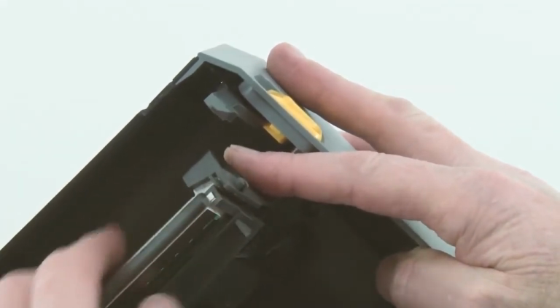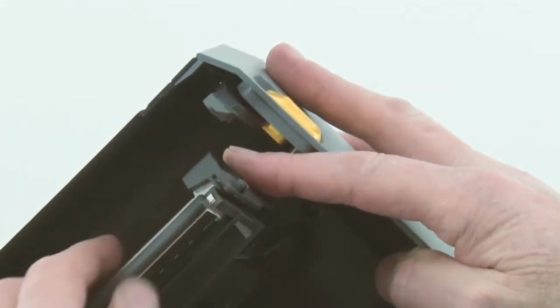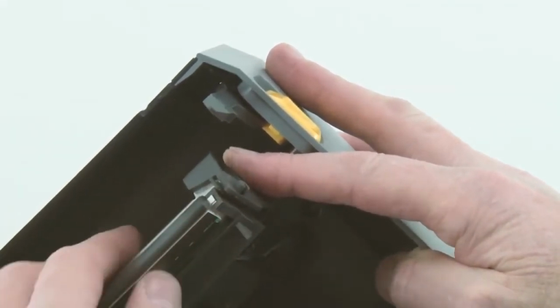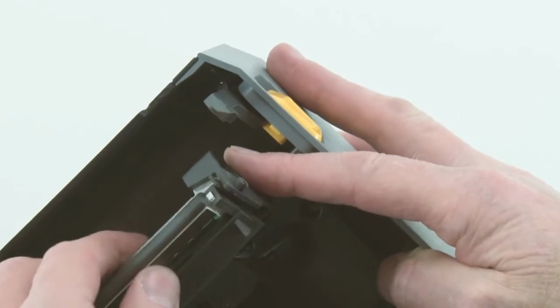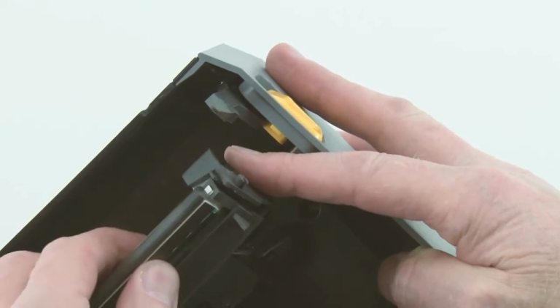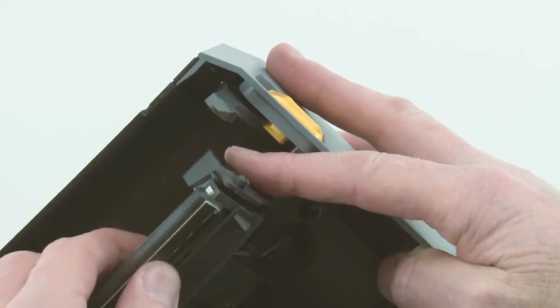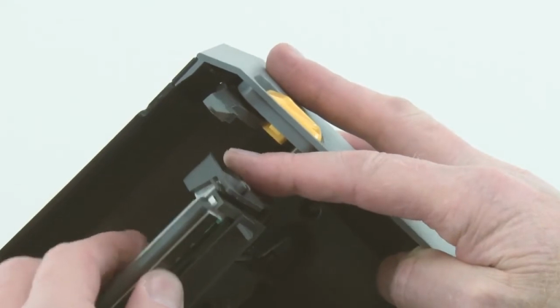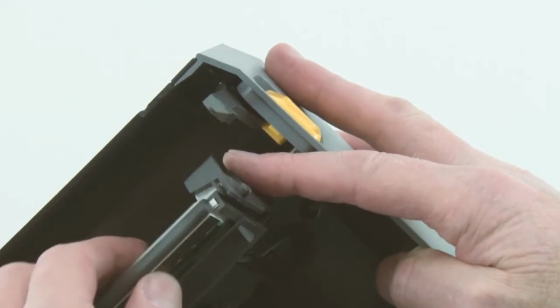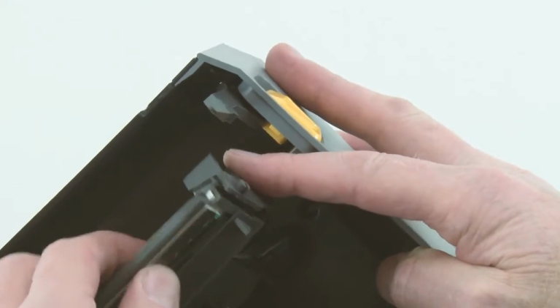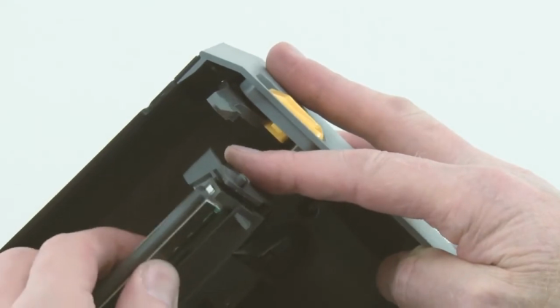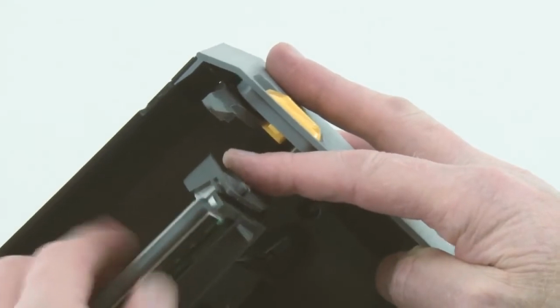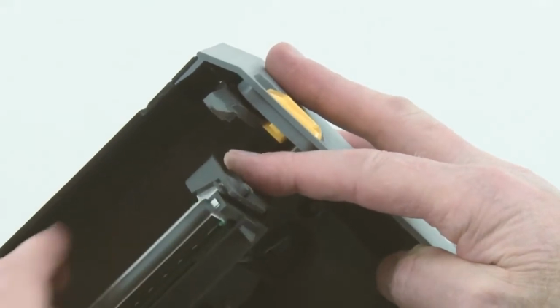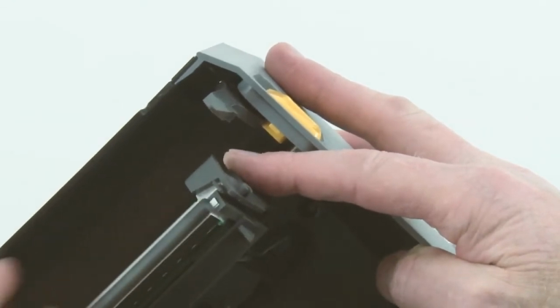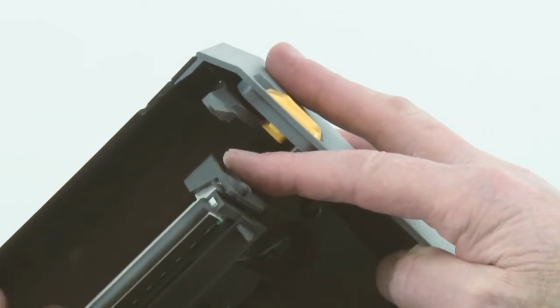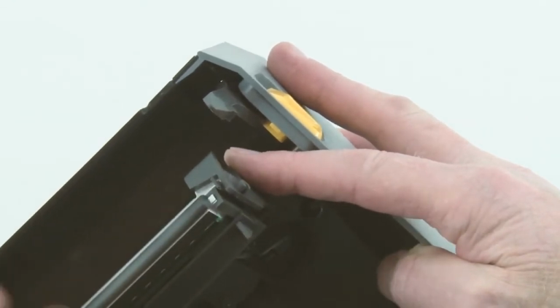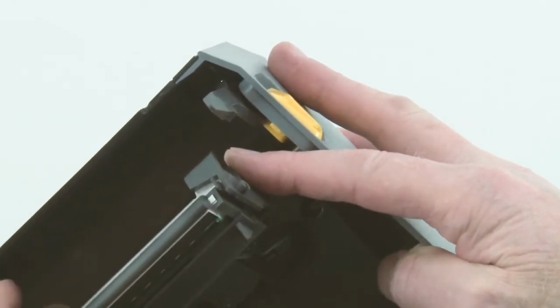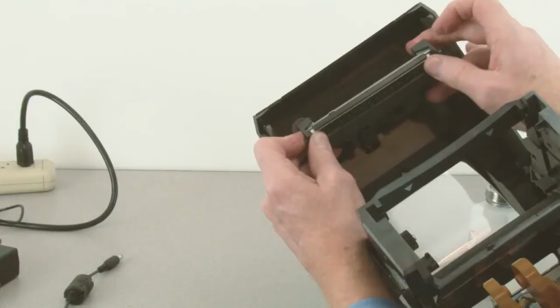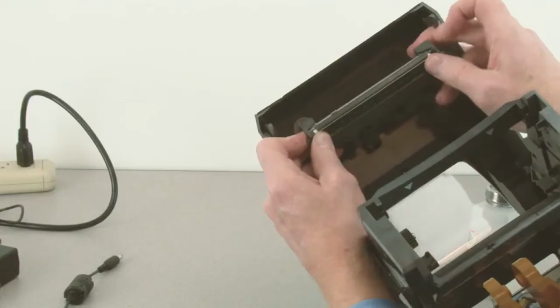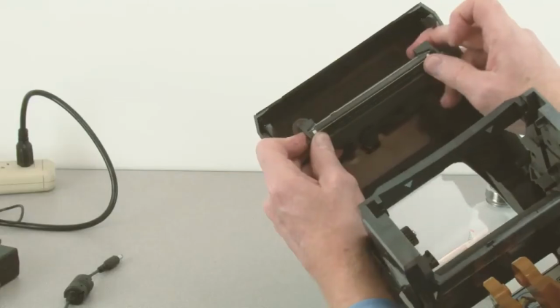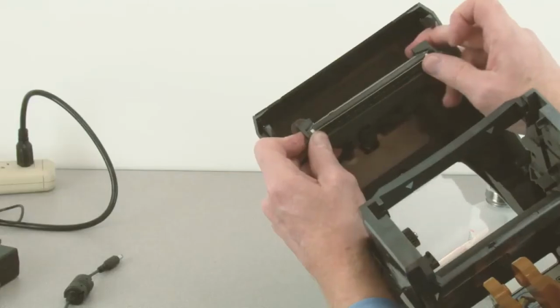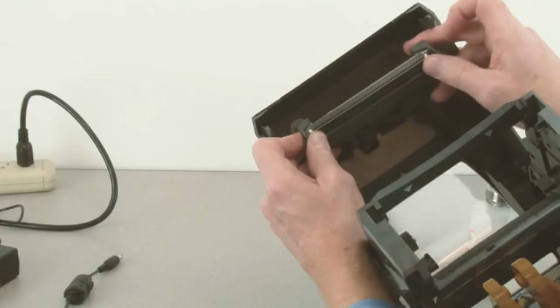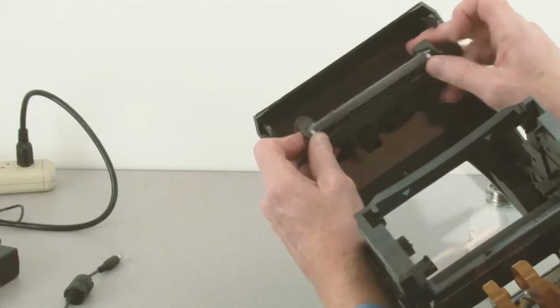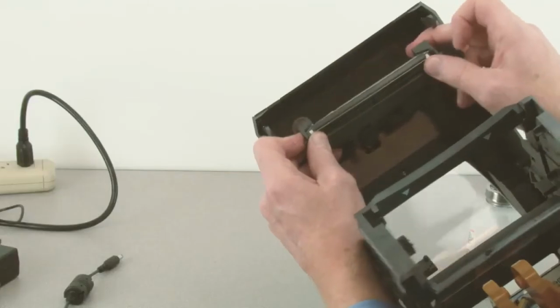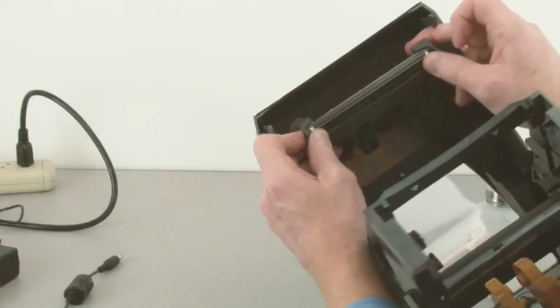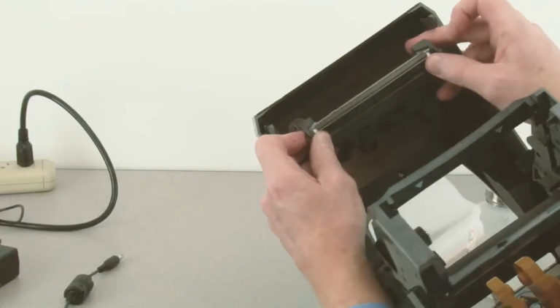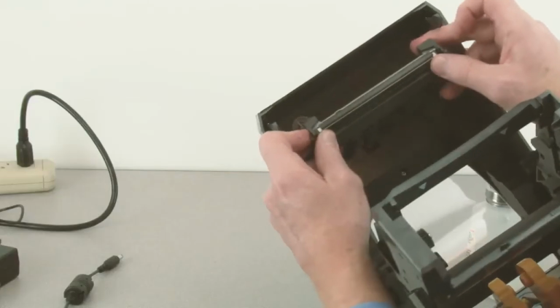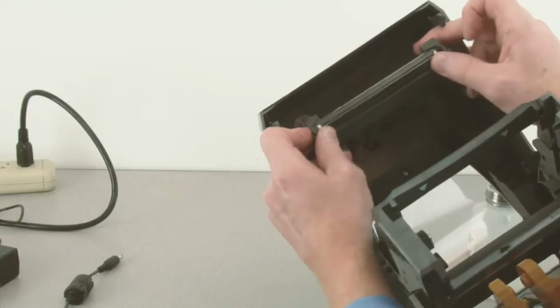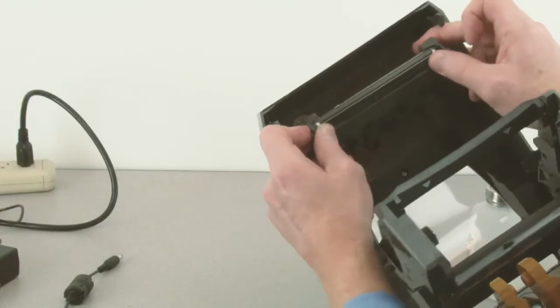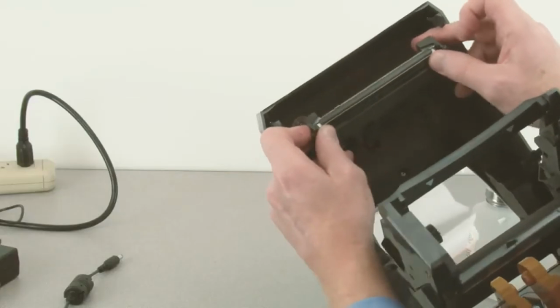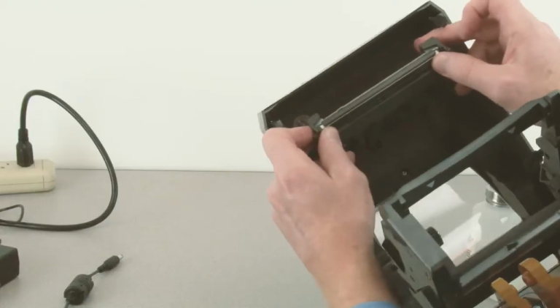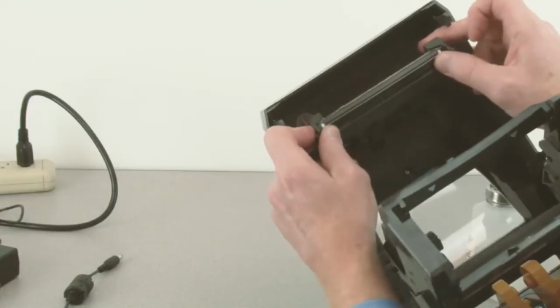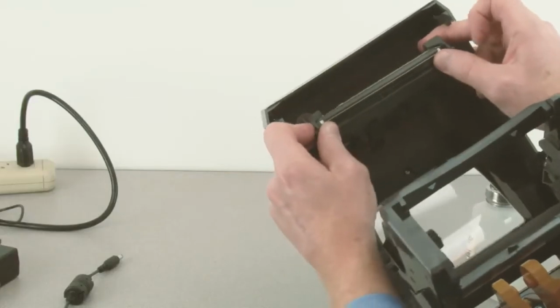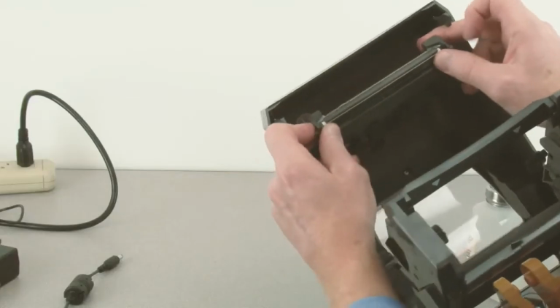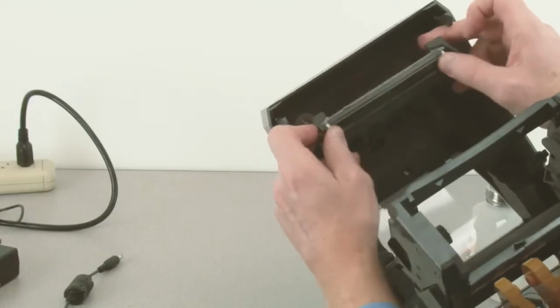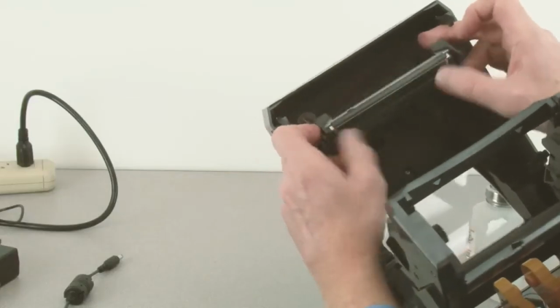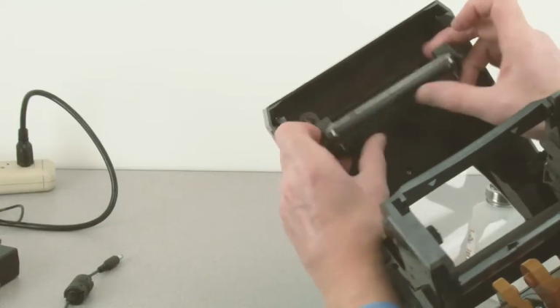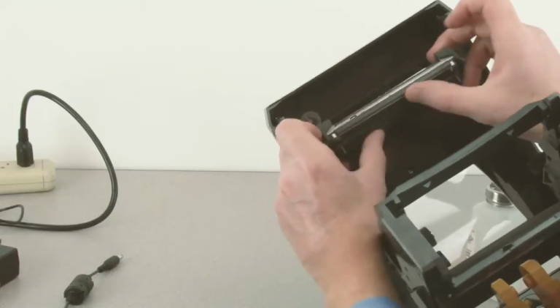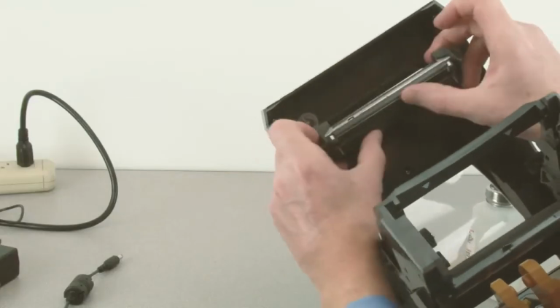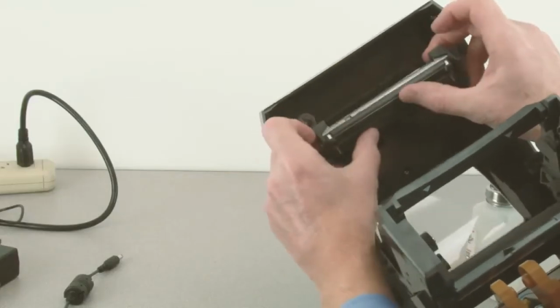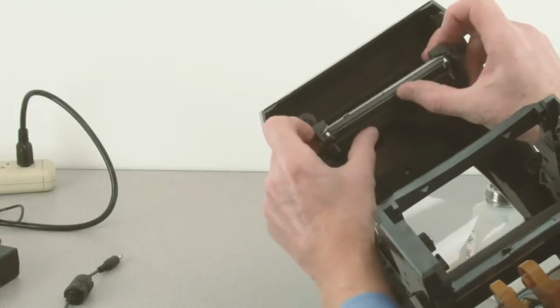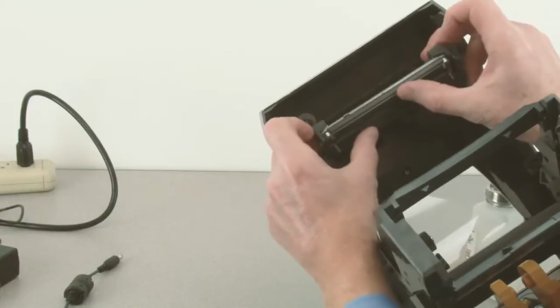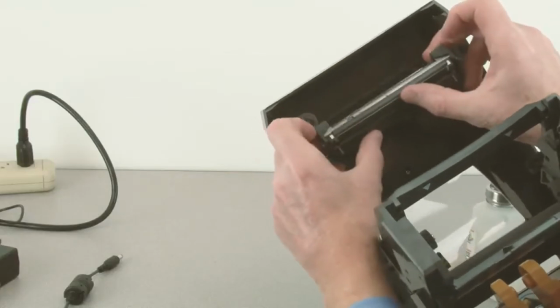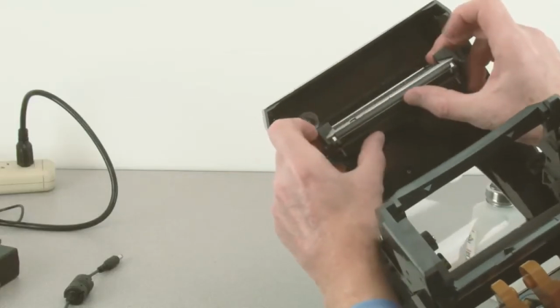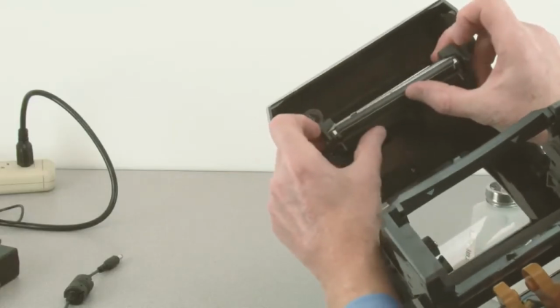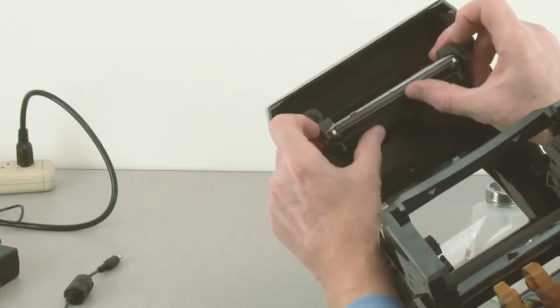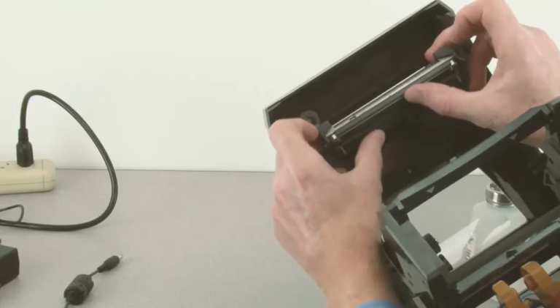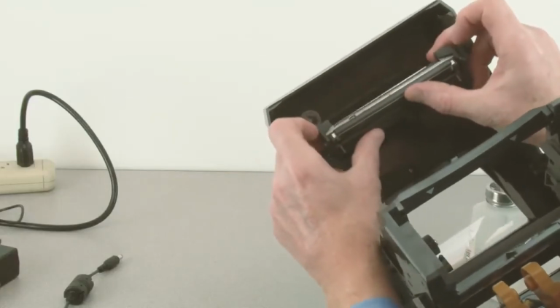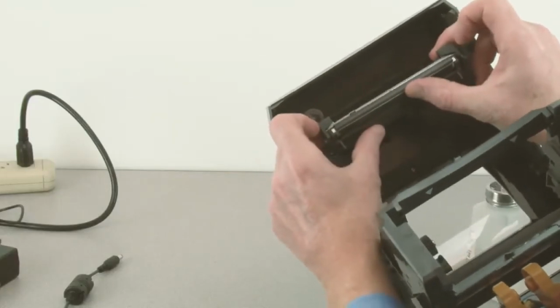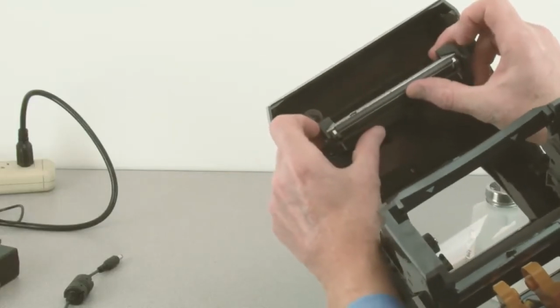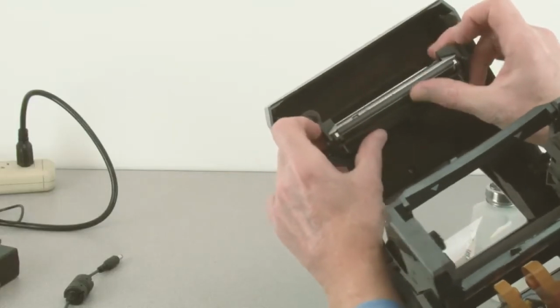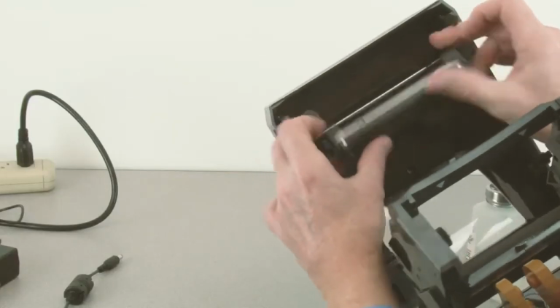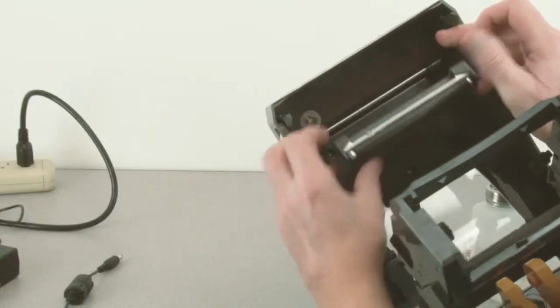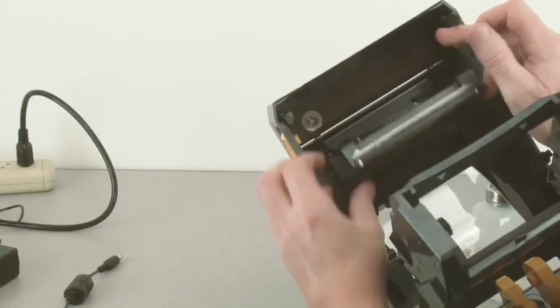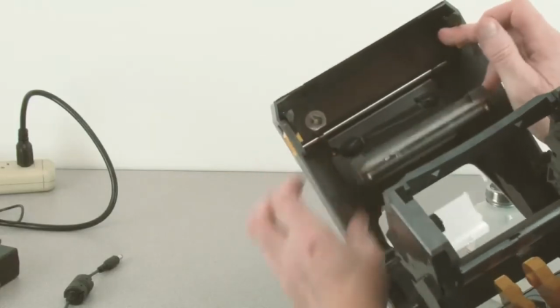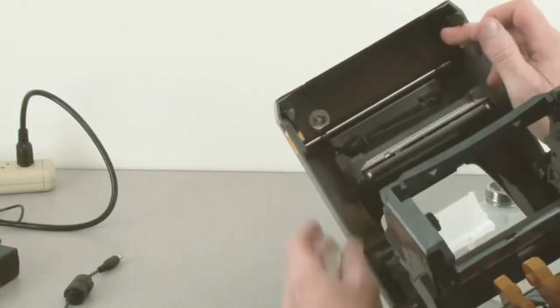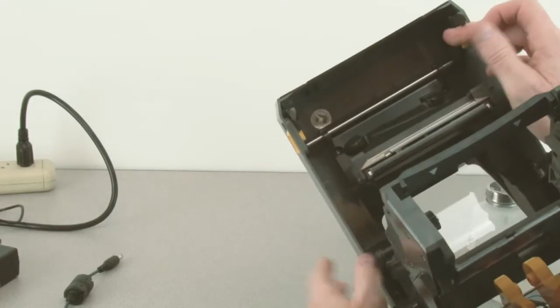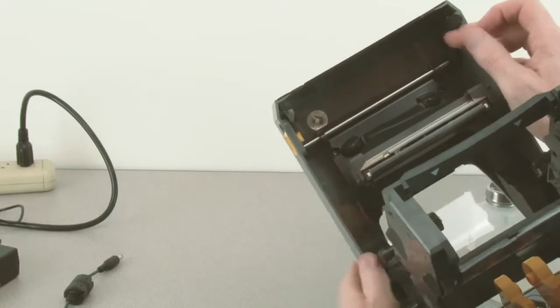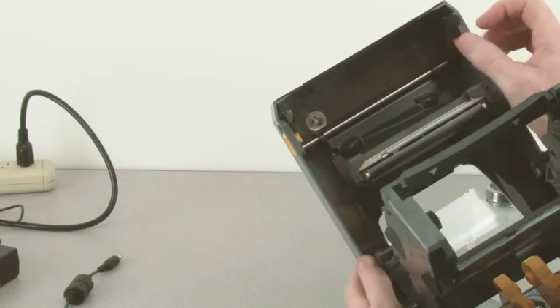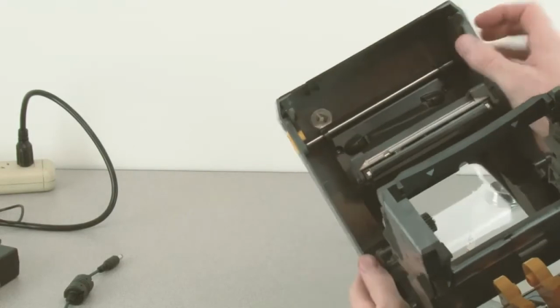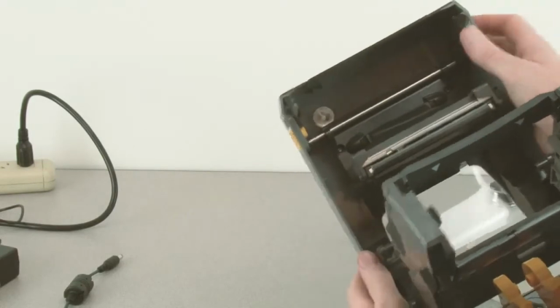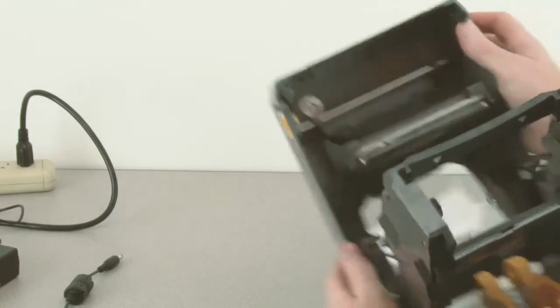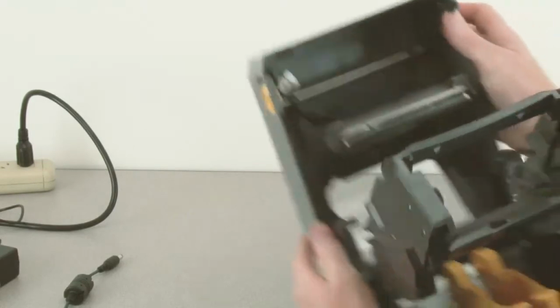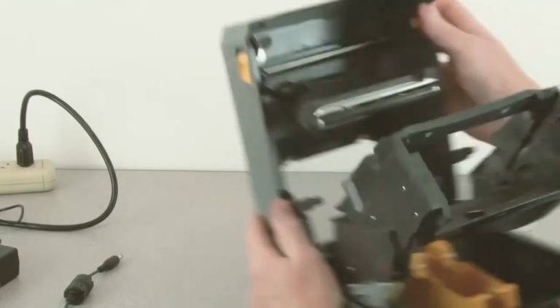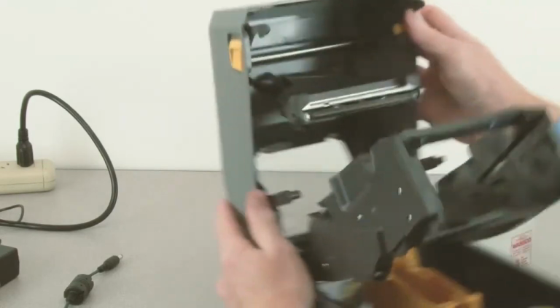Ensure the printhead moves freely. Clean the printhead before using the printer.